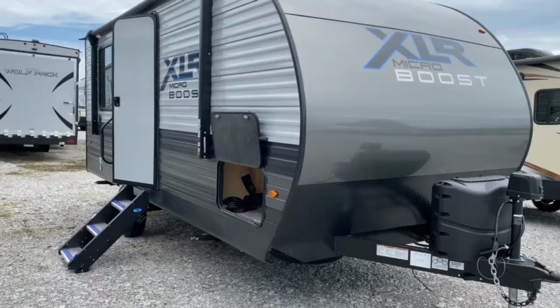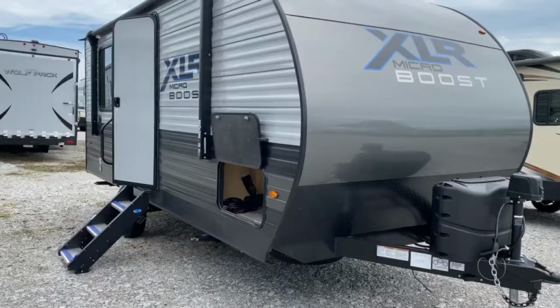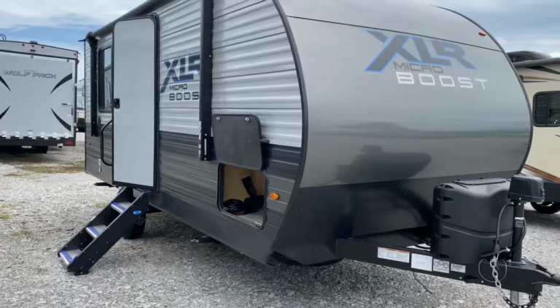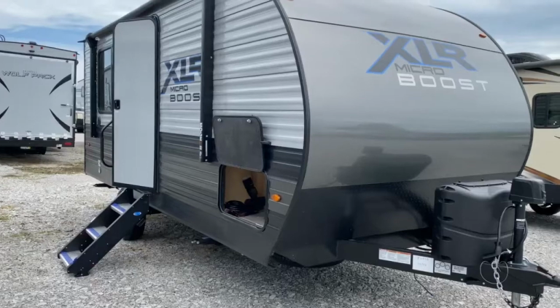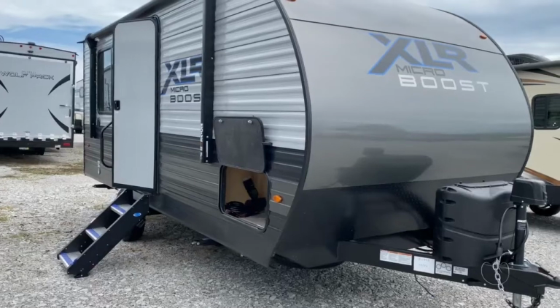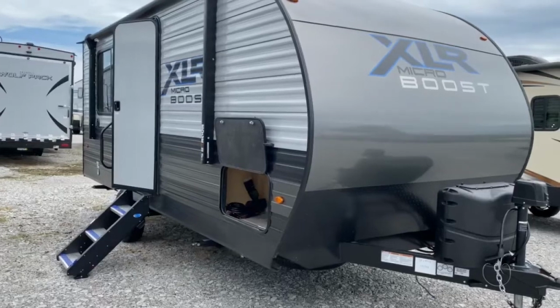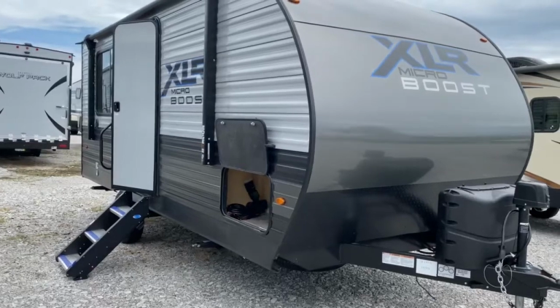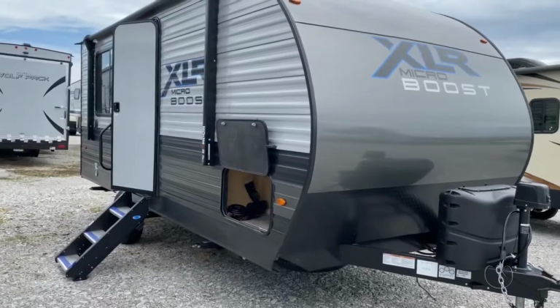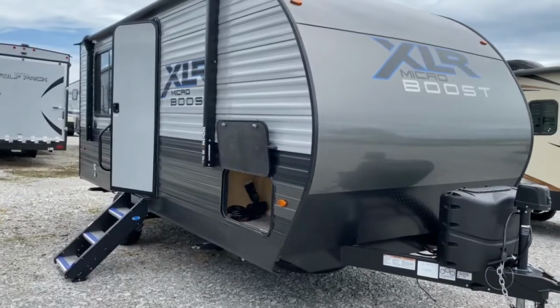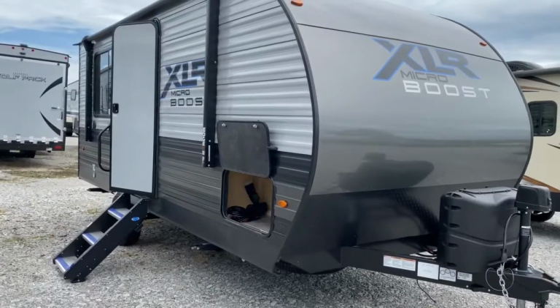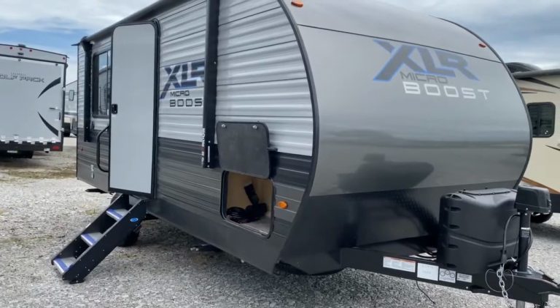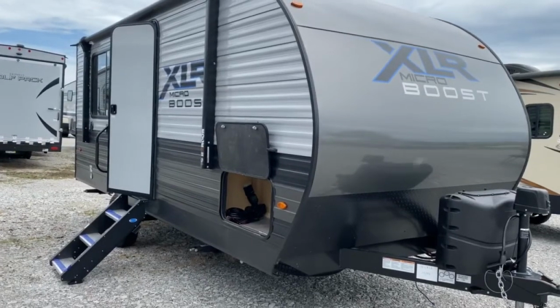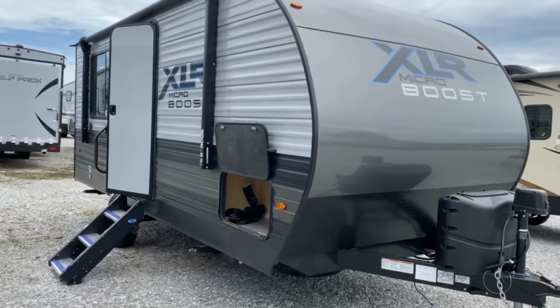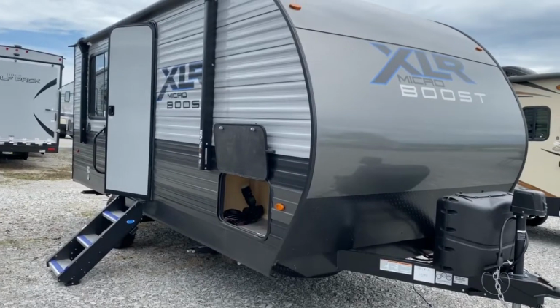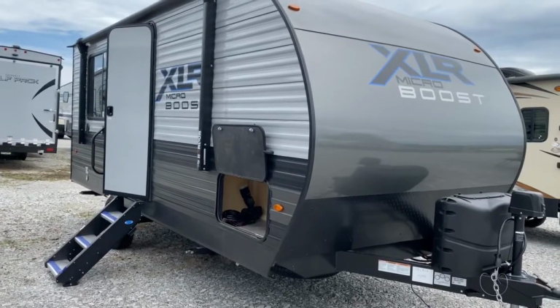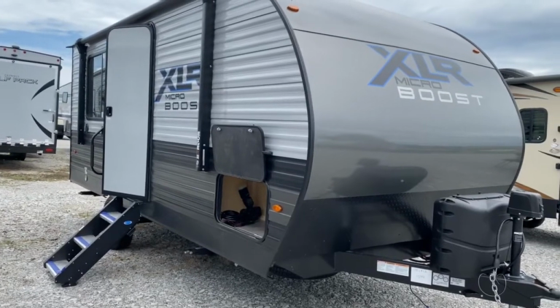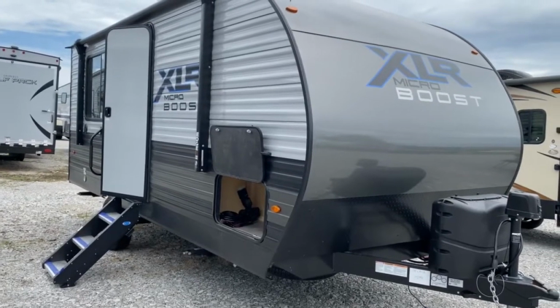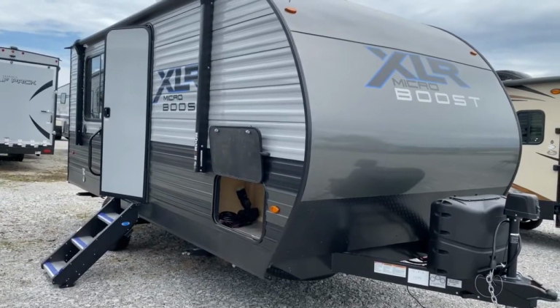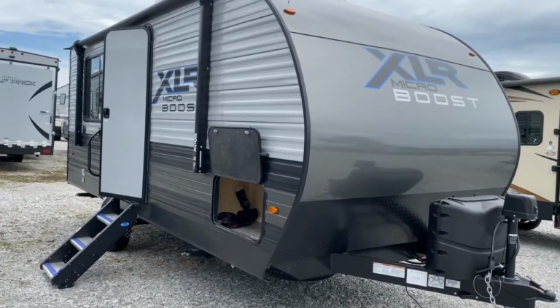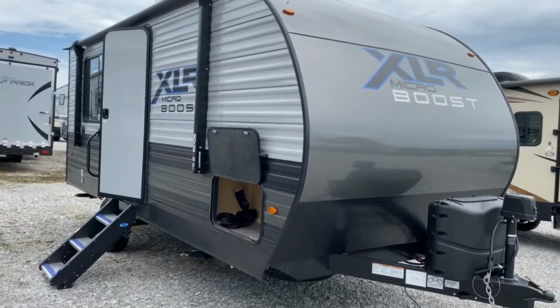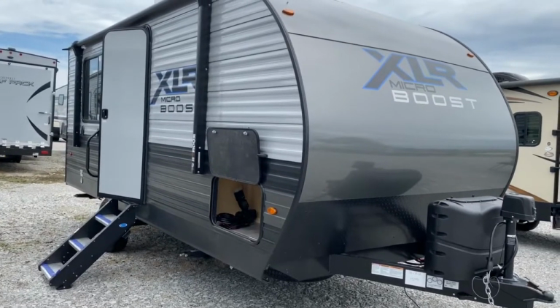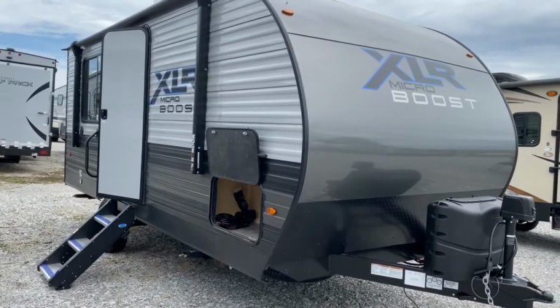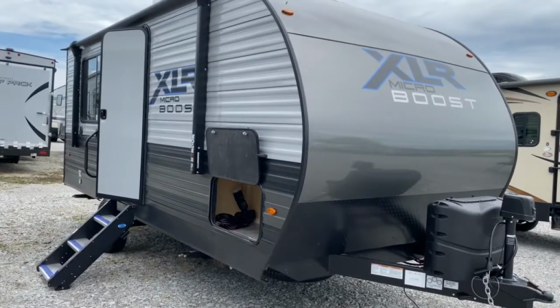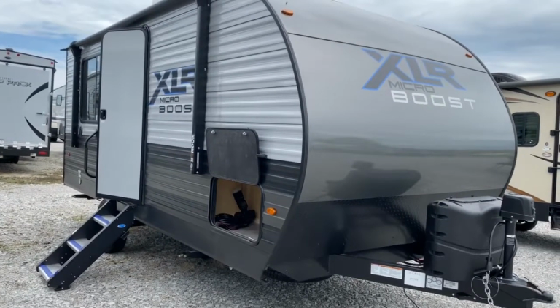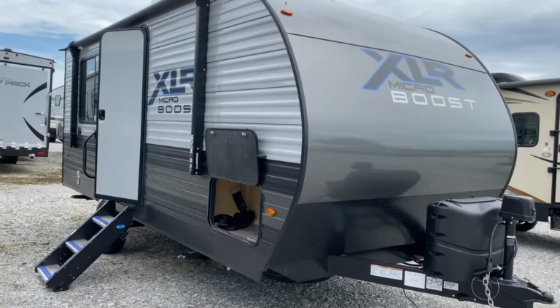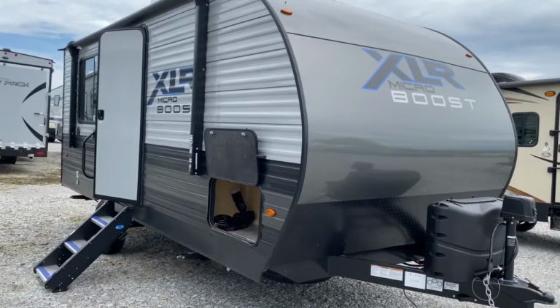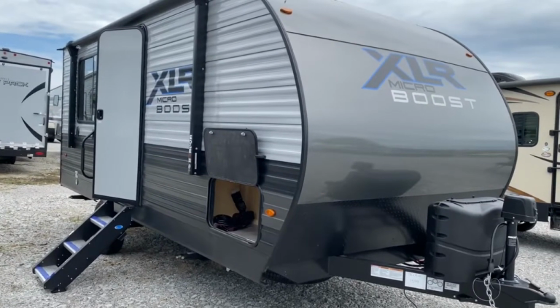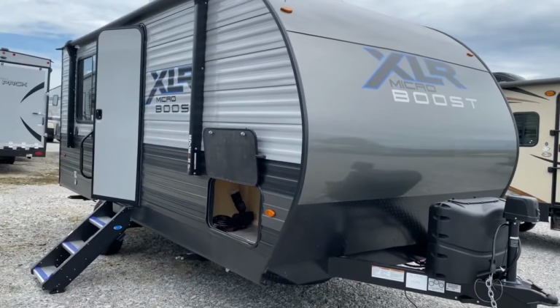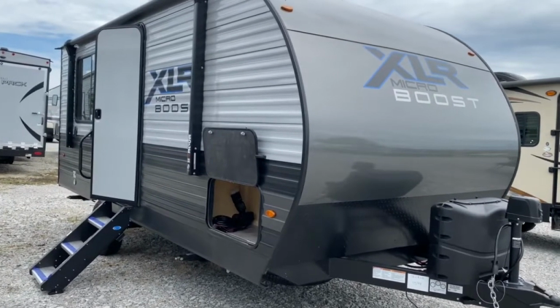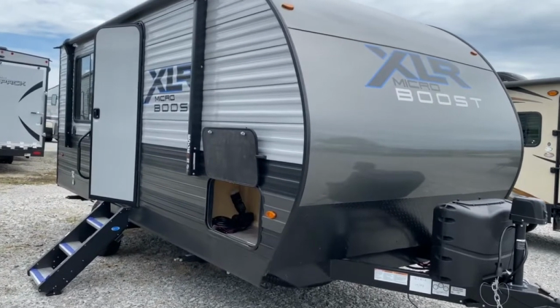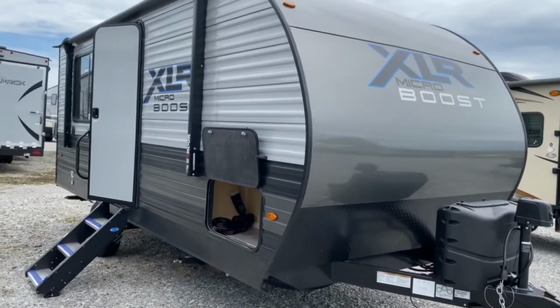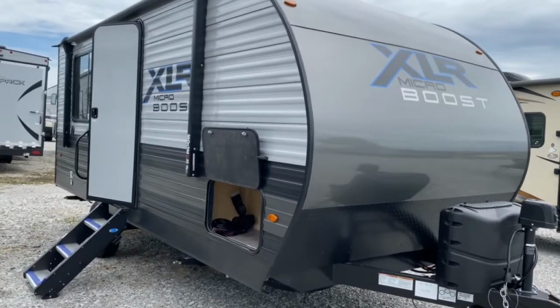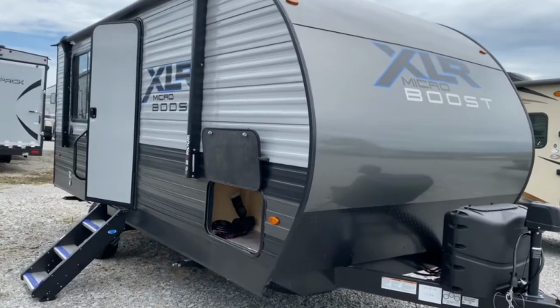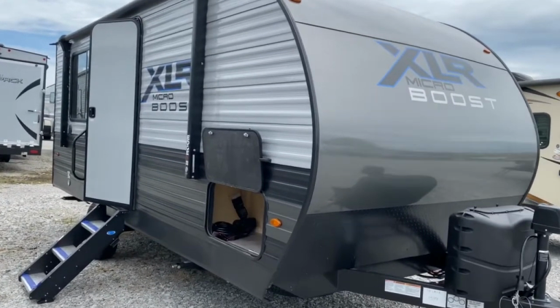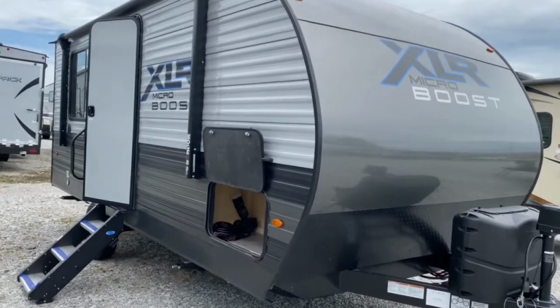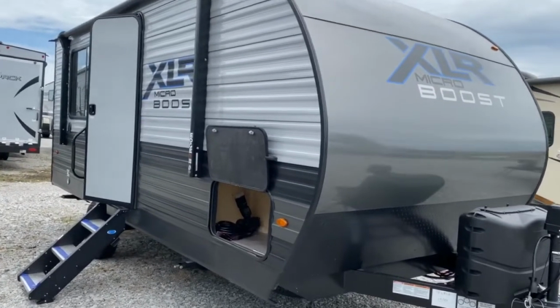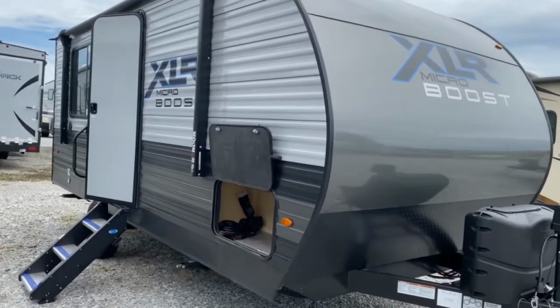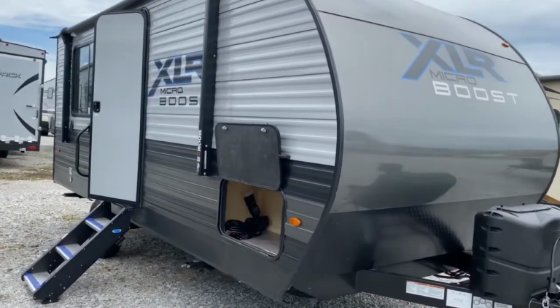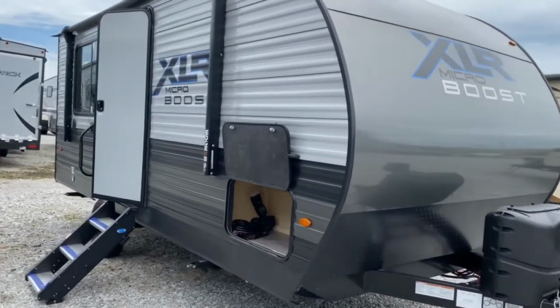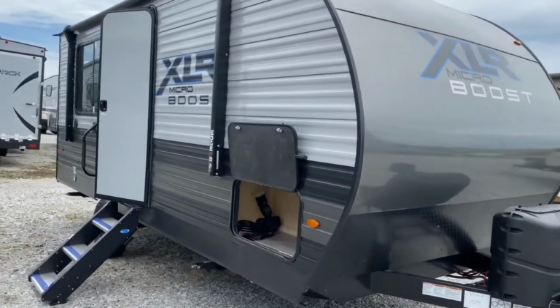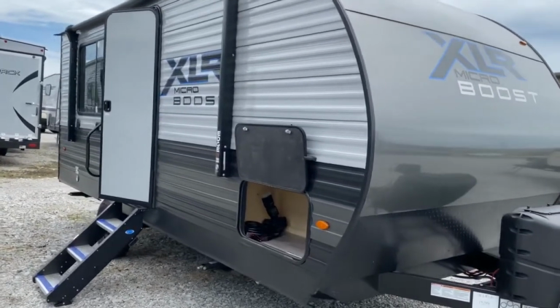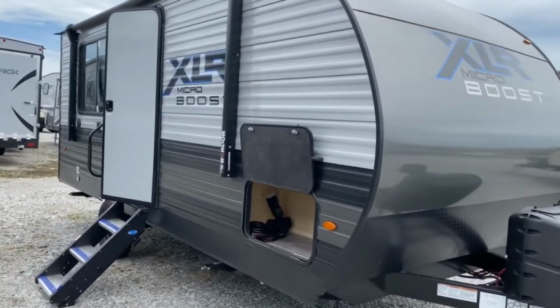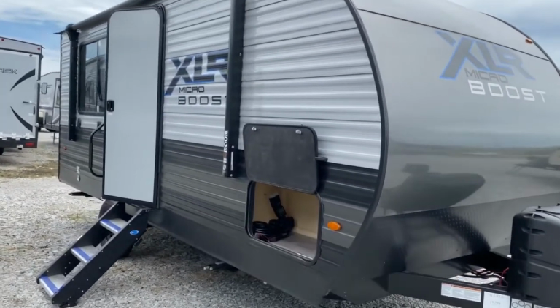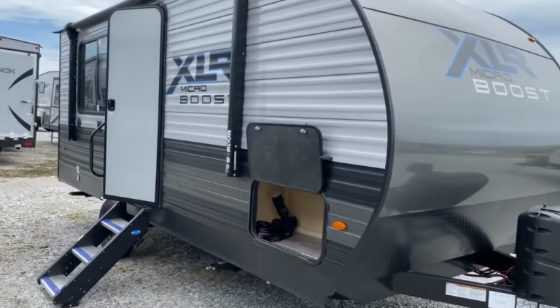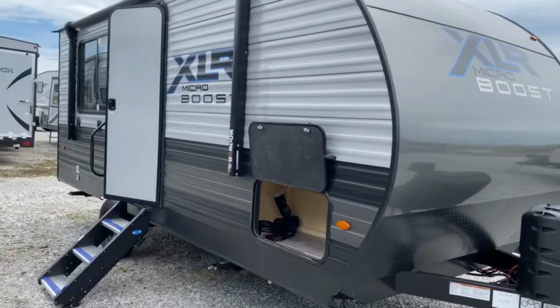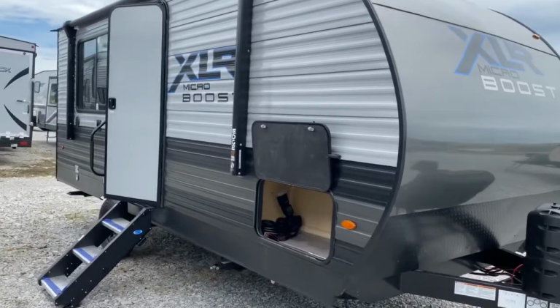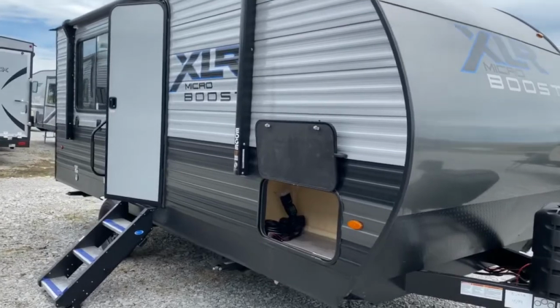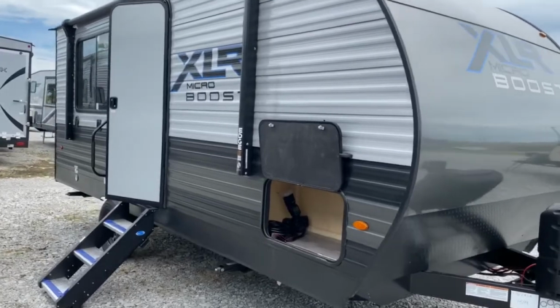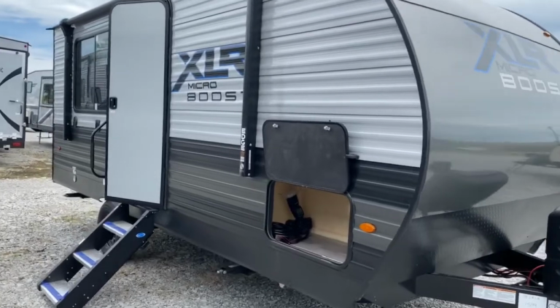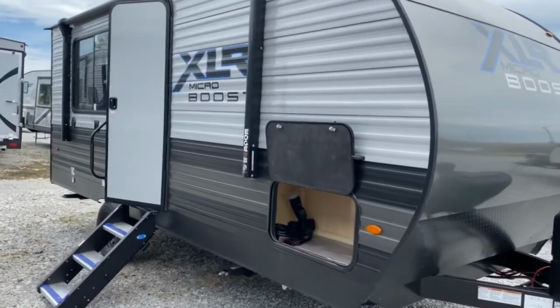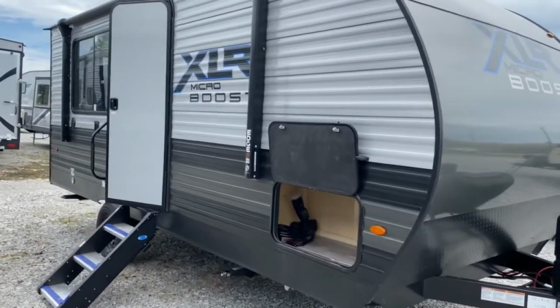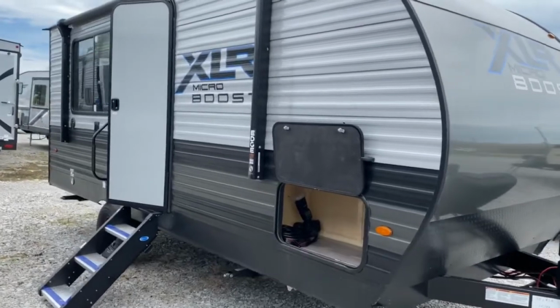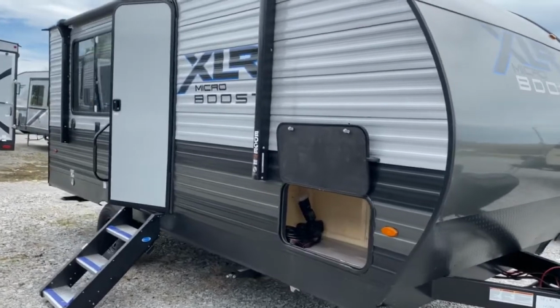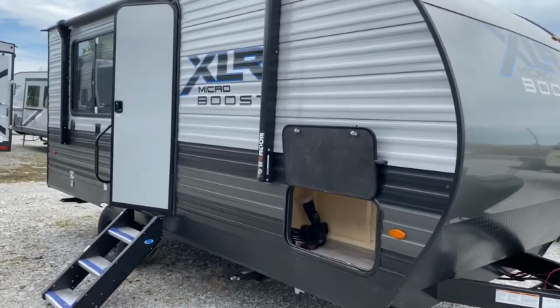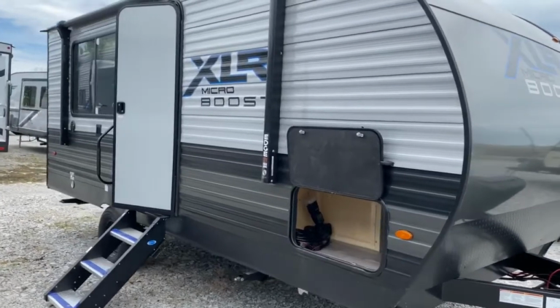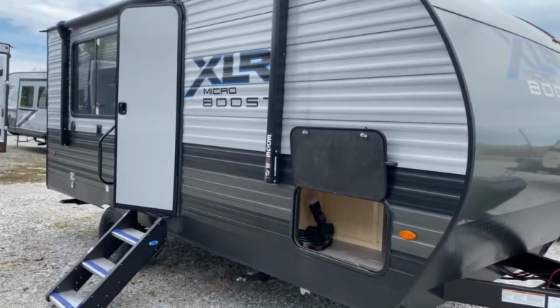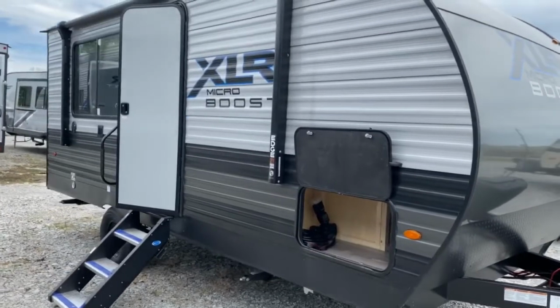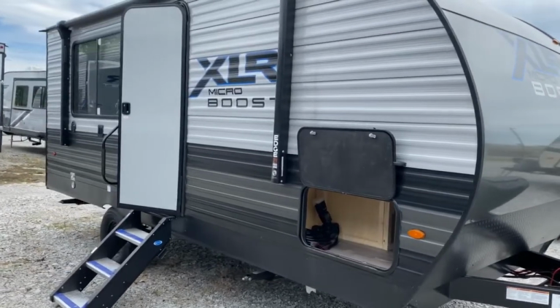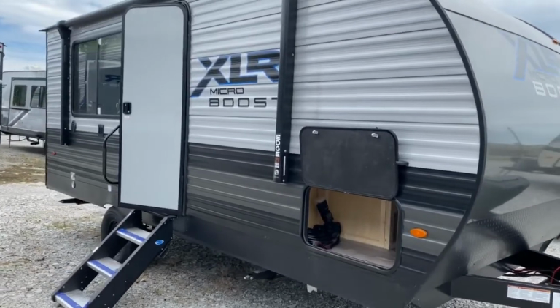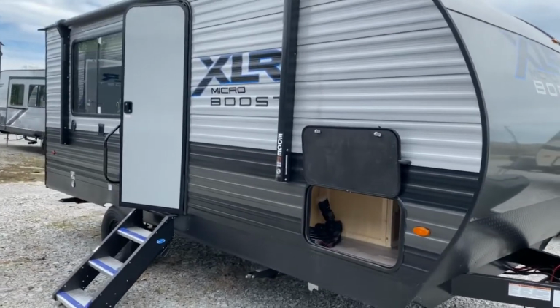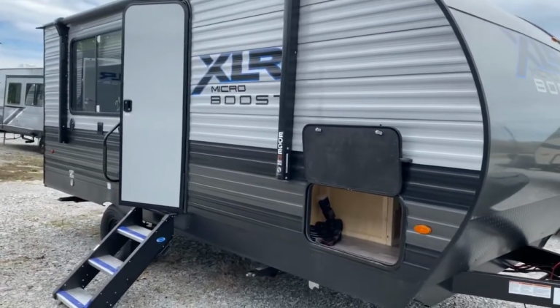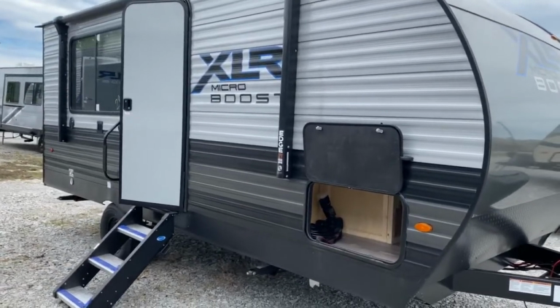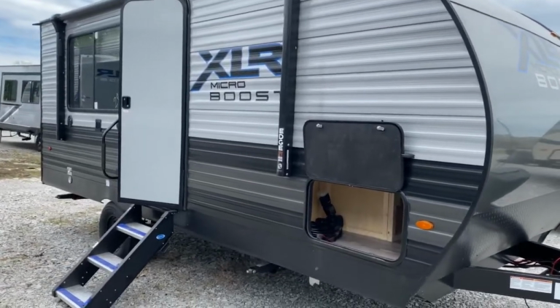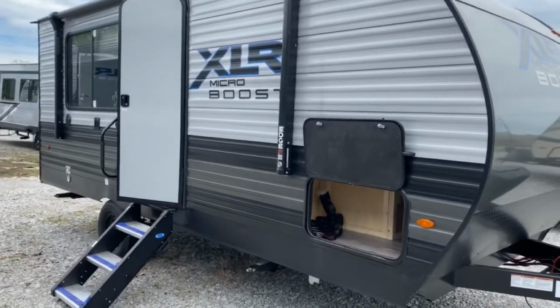Hey guys, it's Vicki at Tri-State RV, and today we're taking a look at the XLR MicroBoost 18 LR-LE.